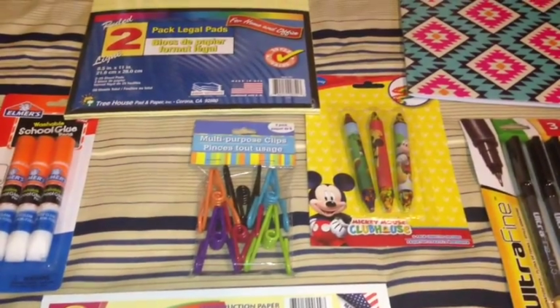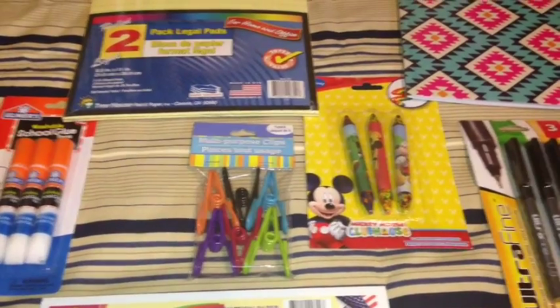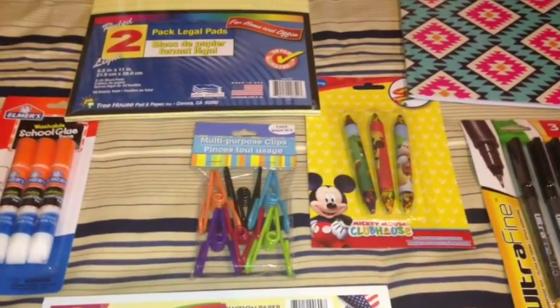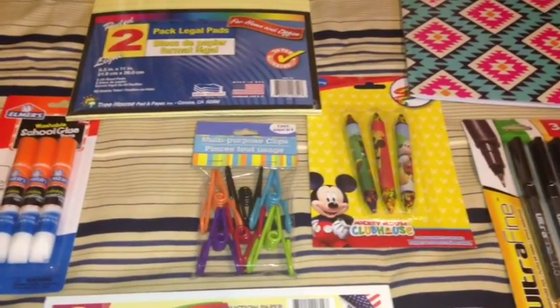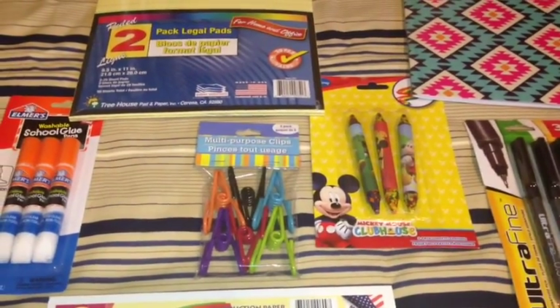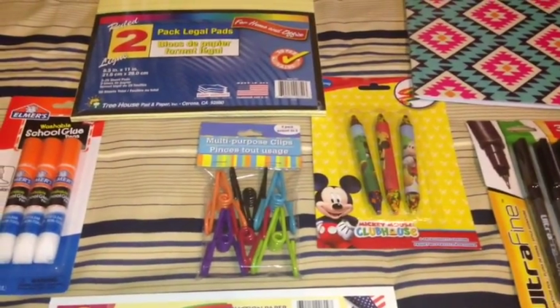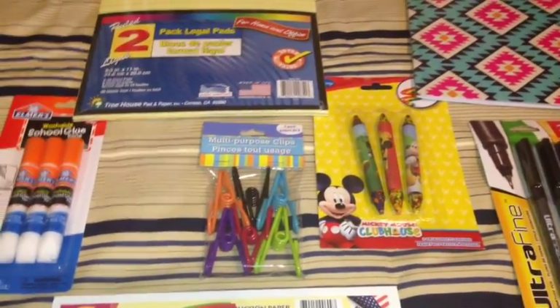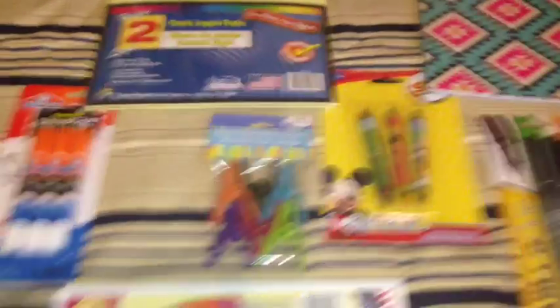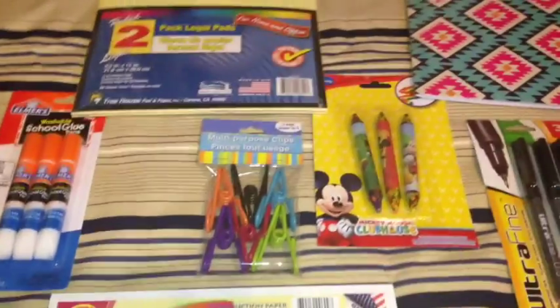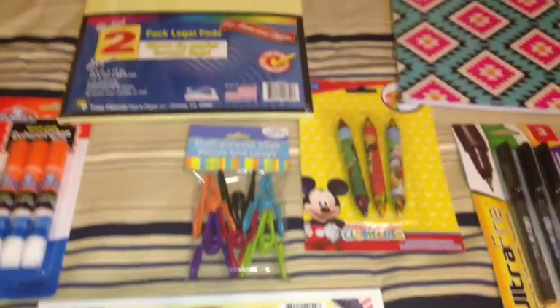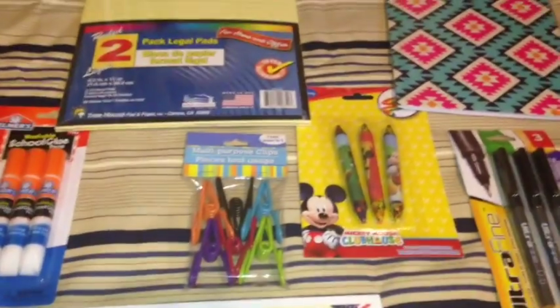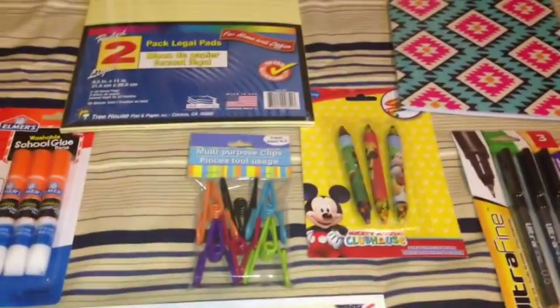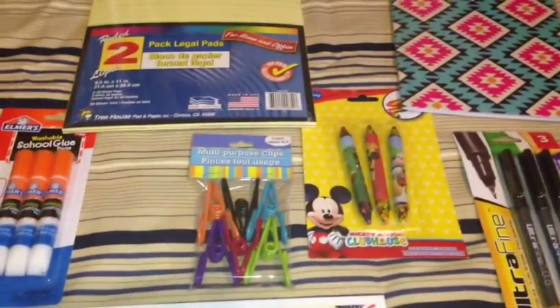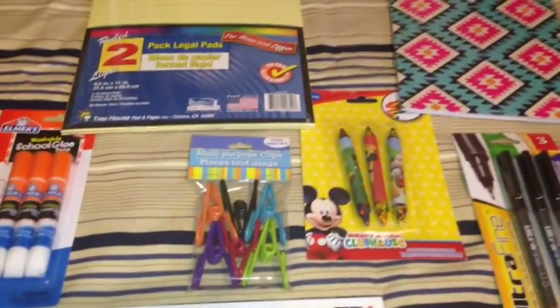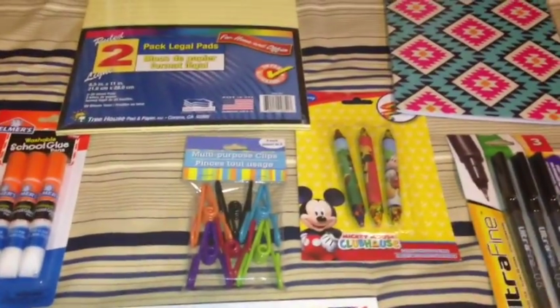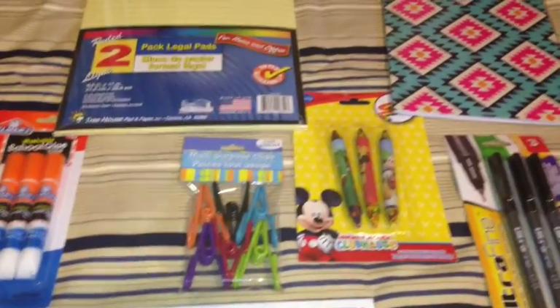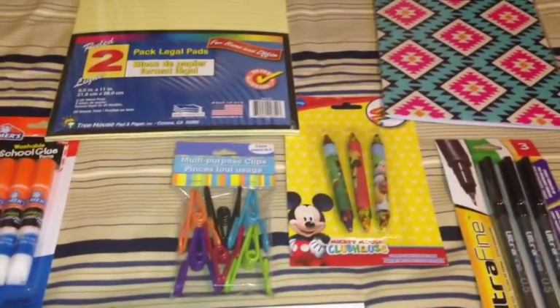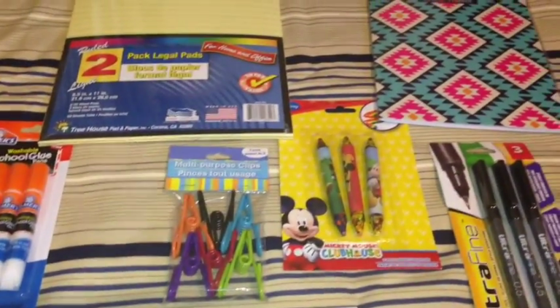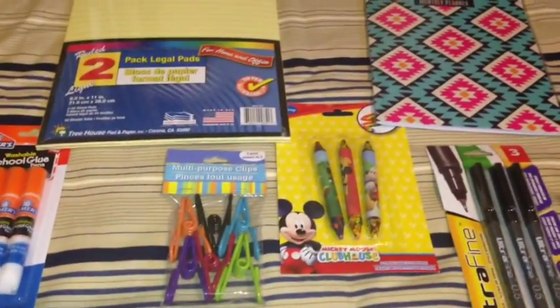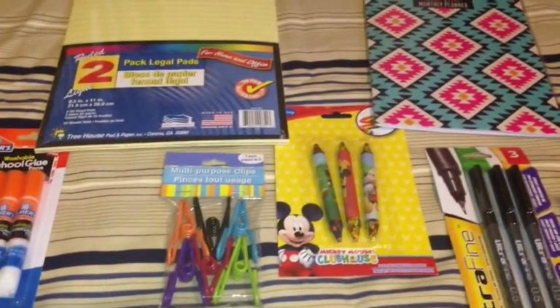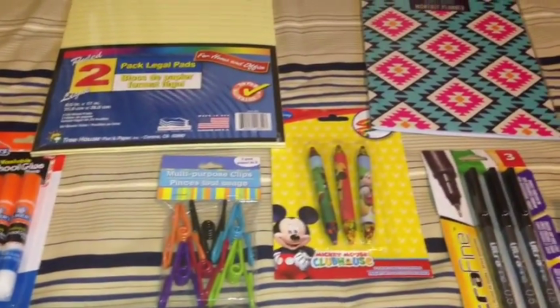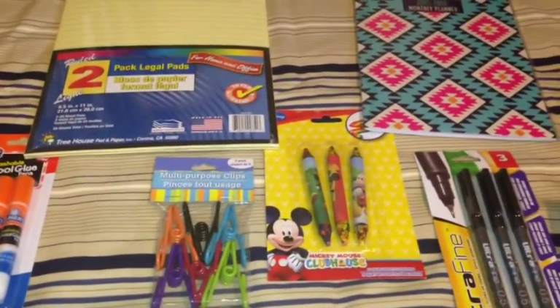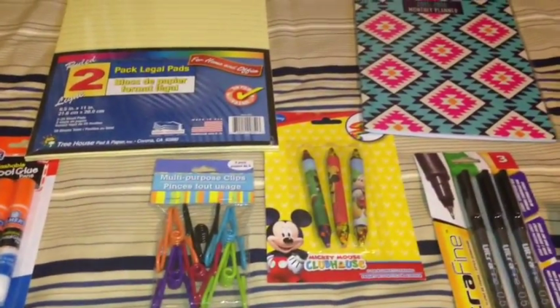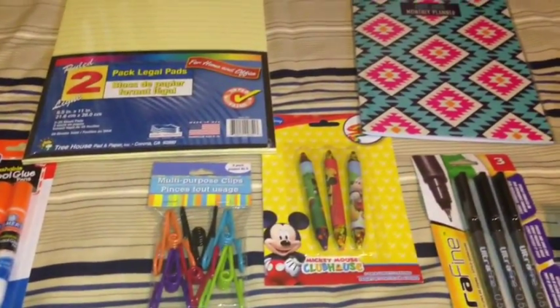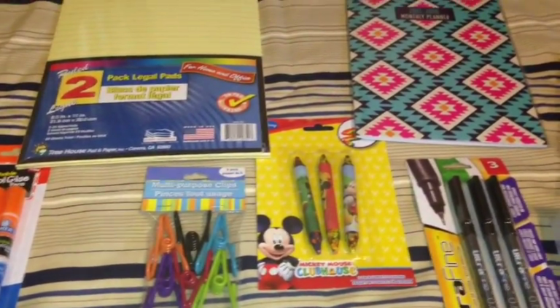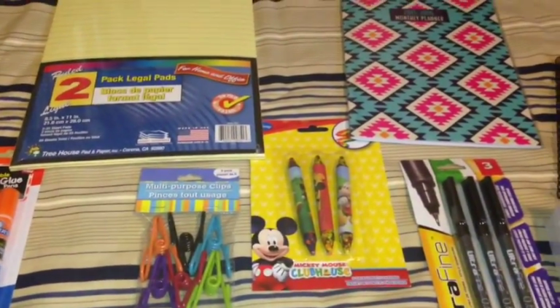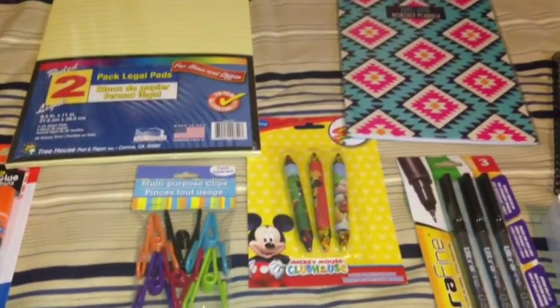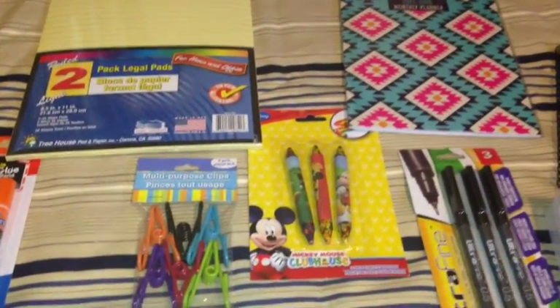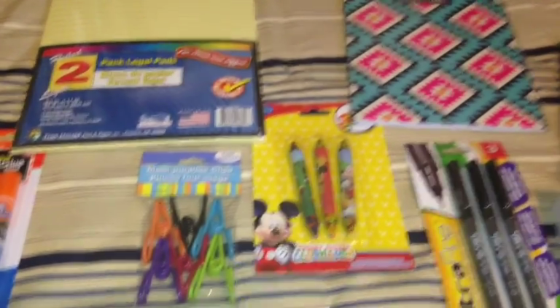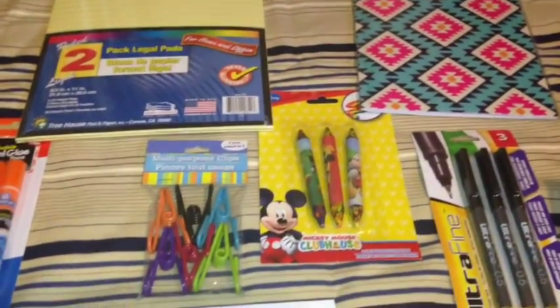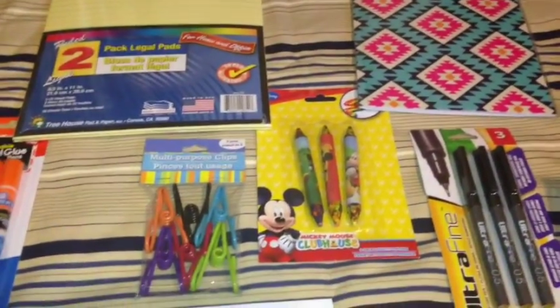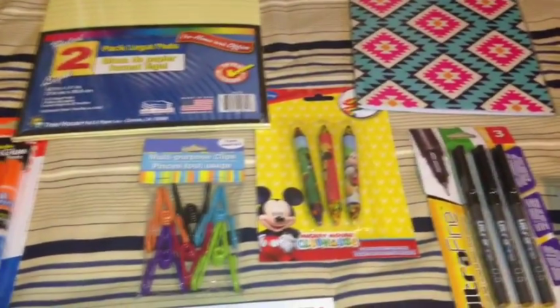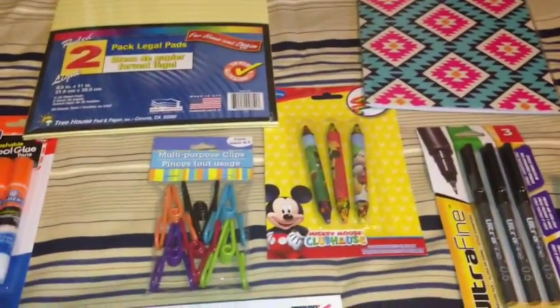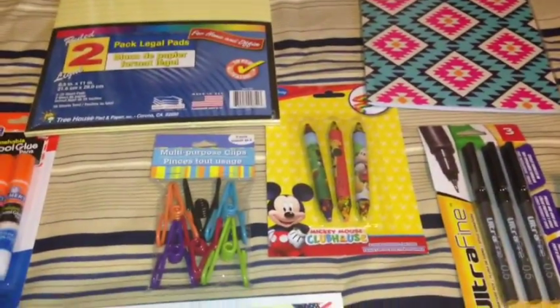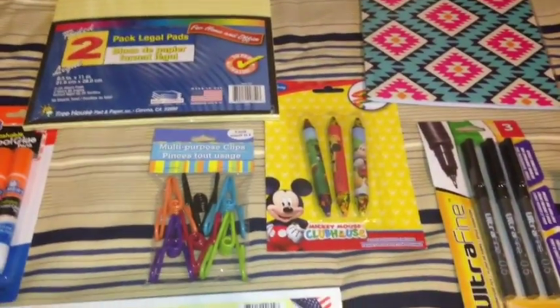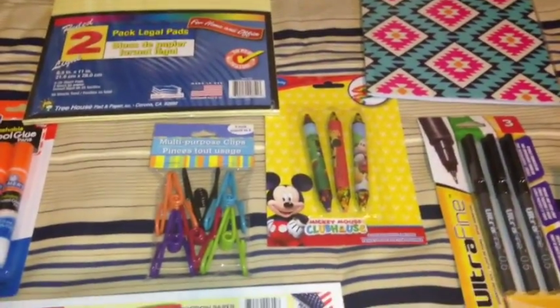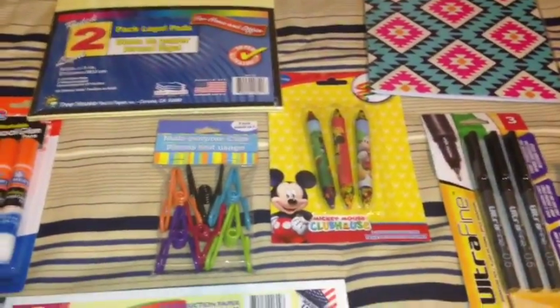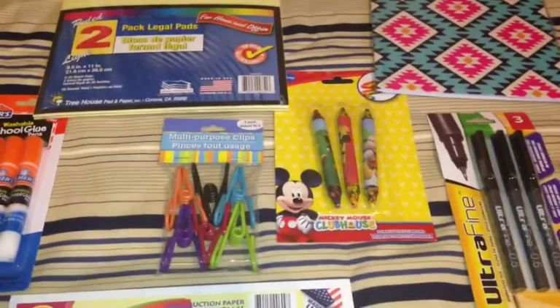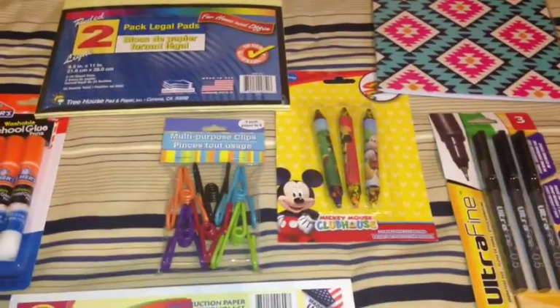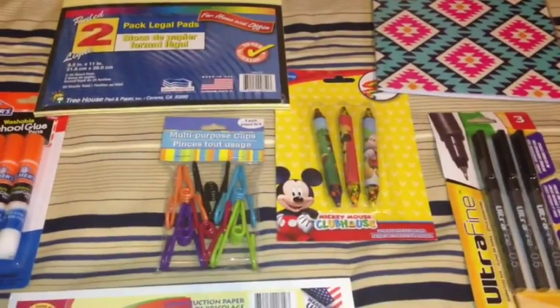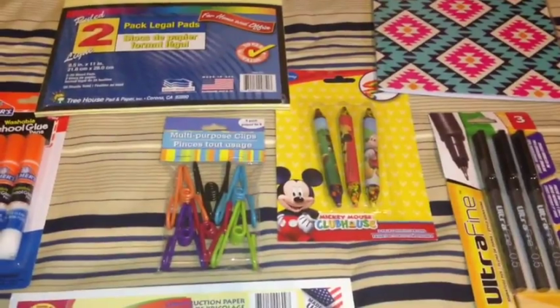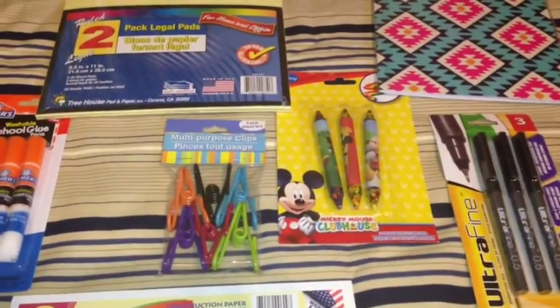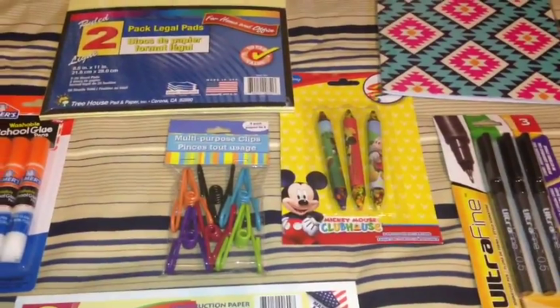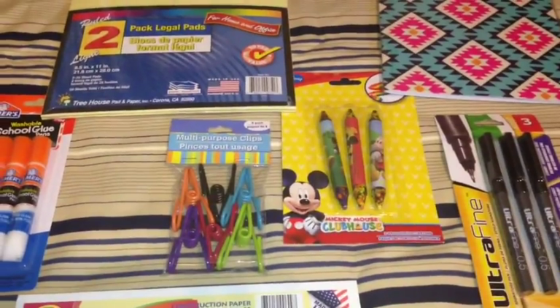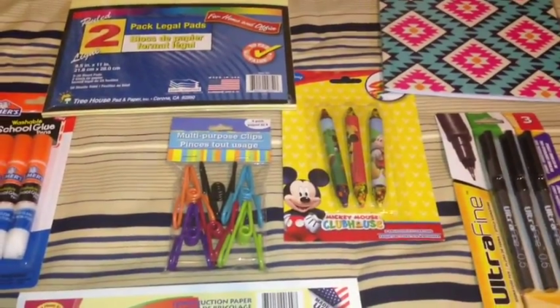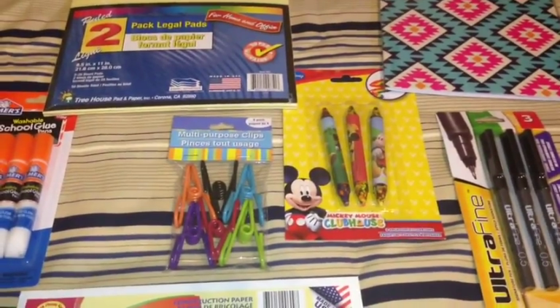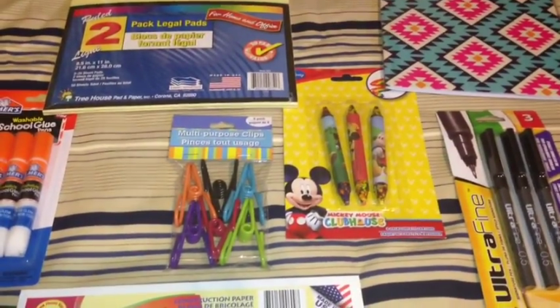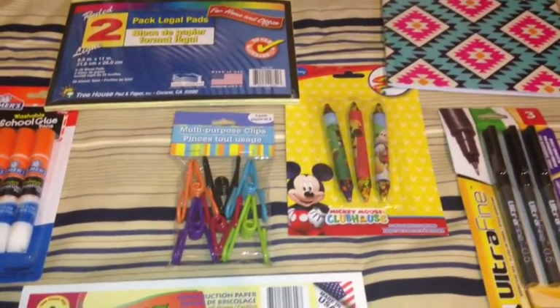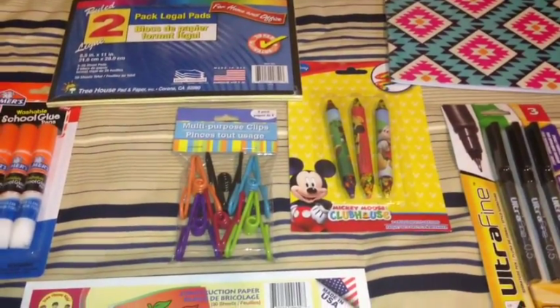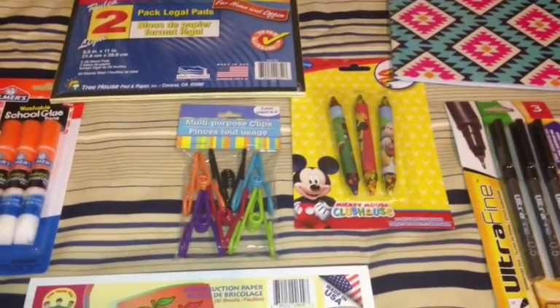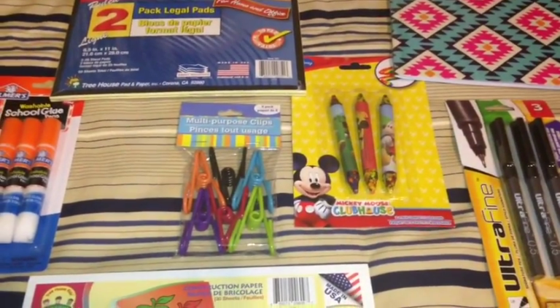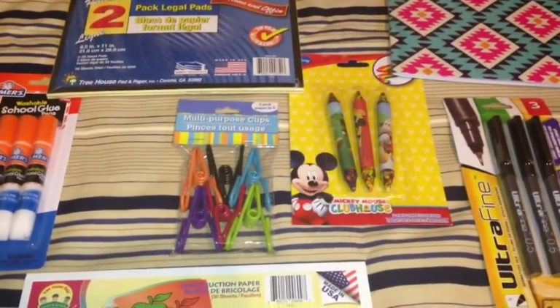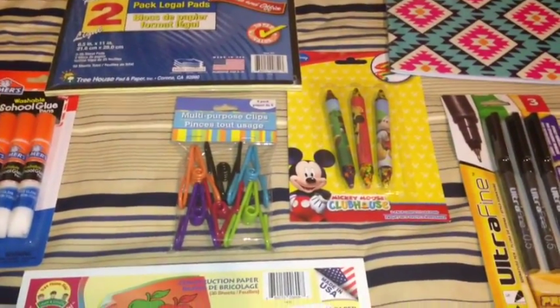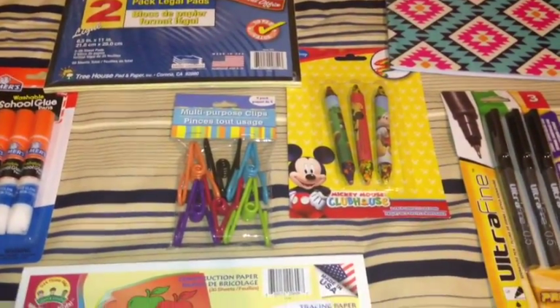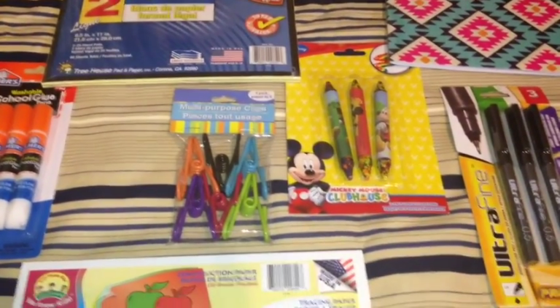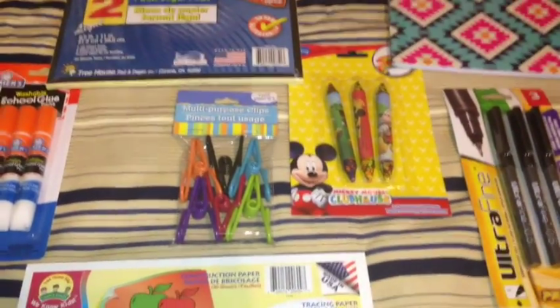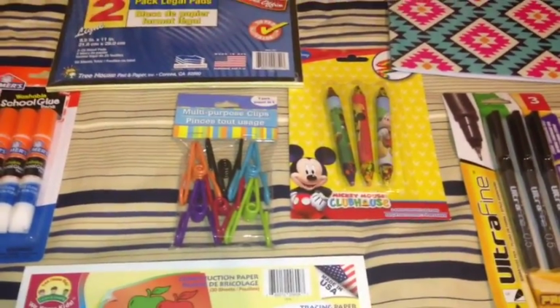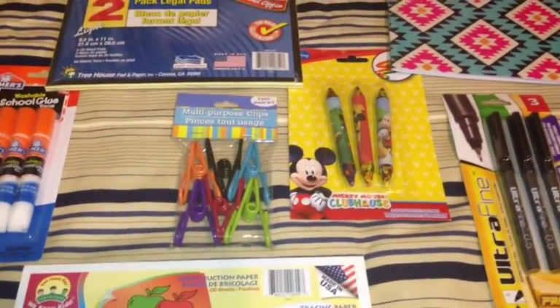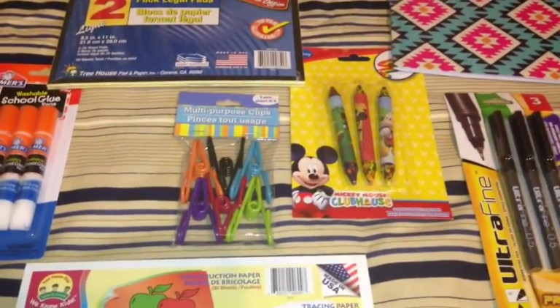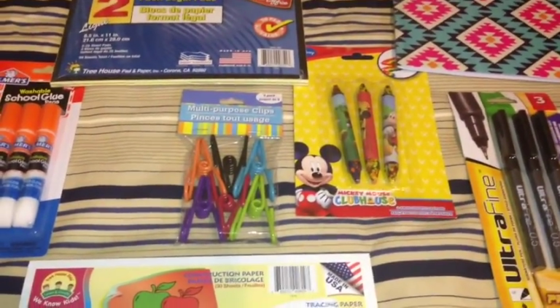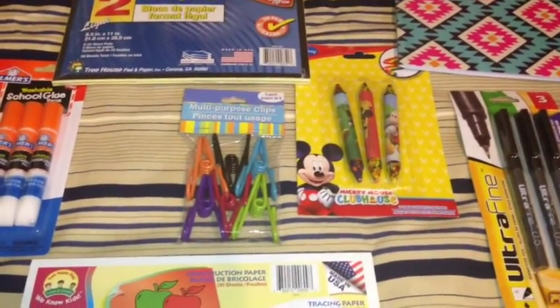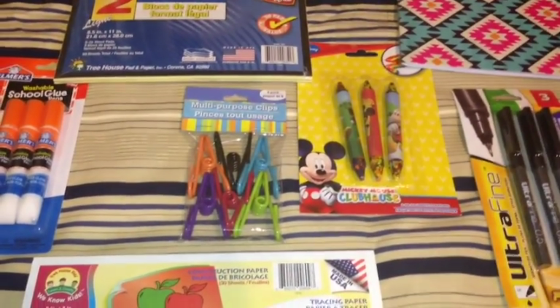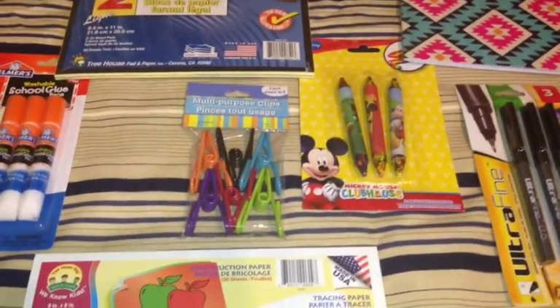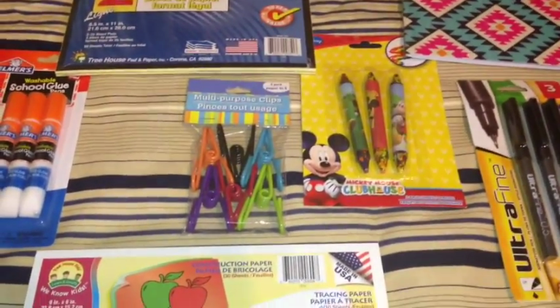Hi guys, I have a new Dollar Tree haul for you all. I went to the Dollar Tree the other day and I found some new items that I'd like to share.